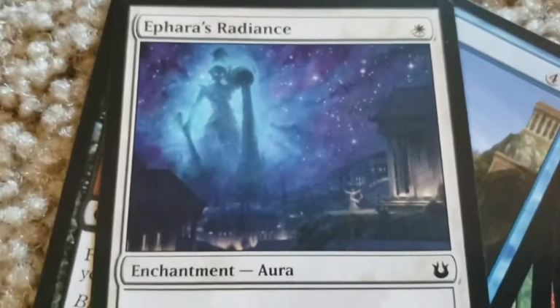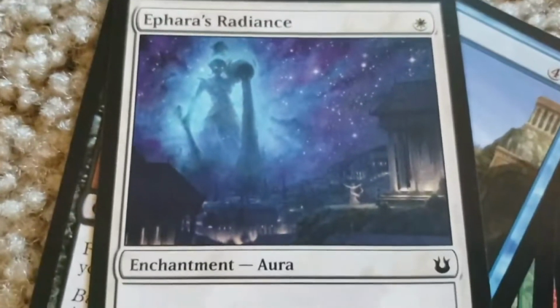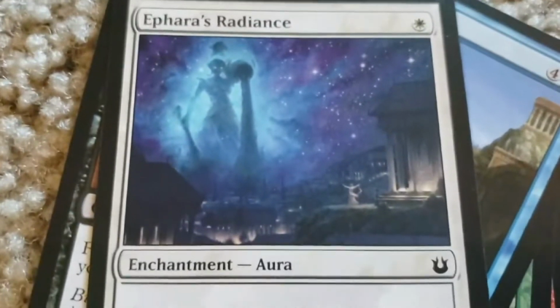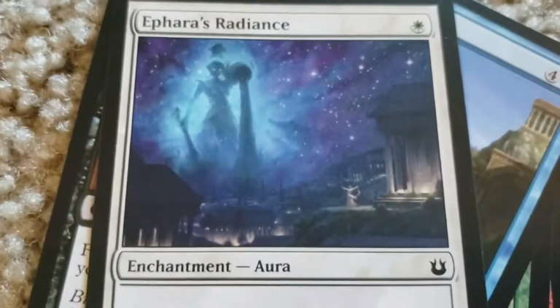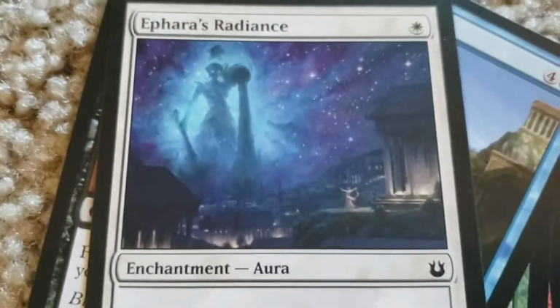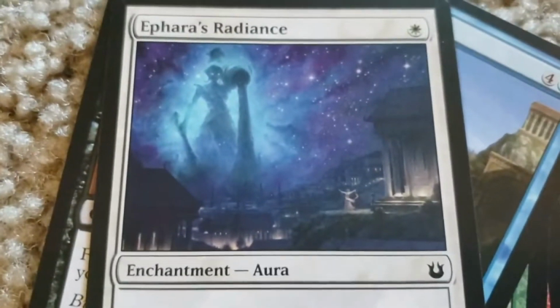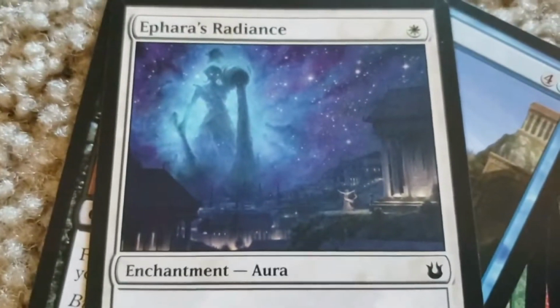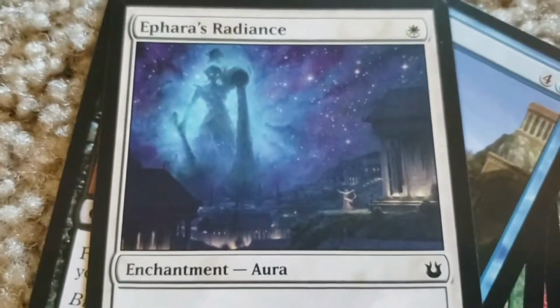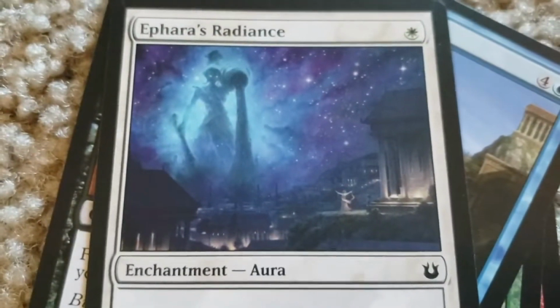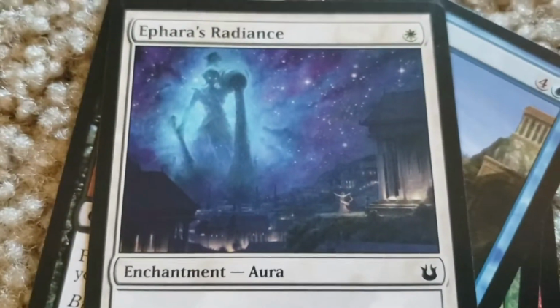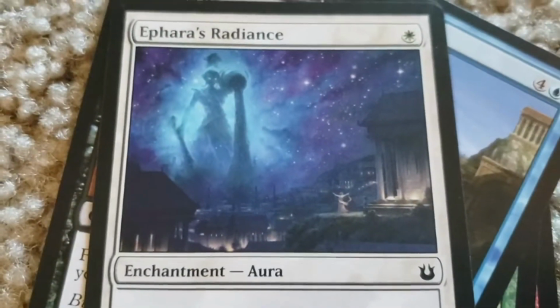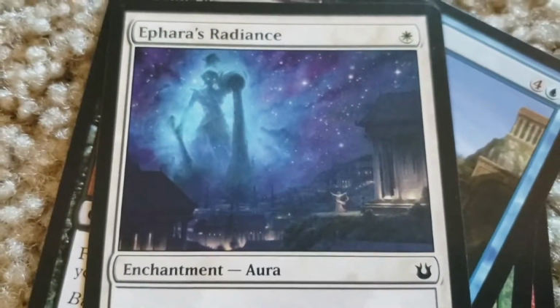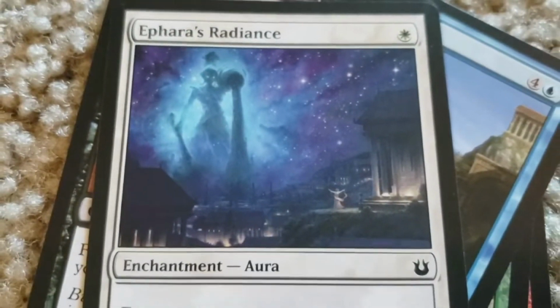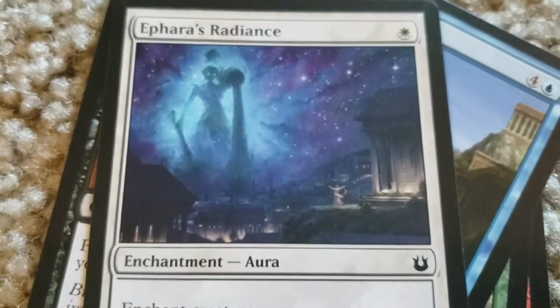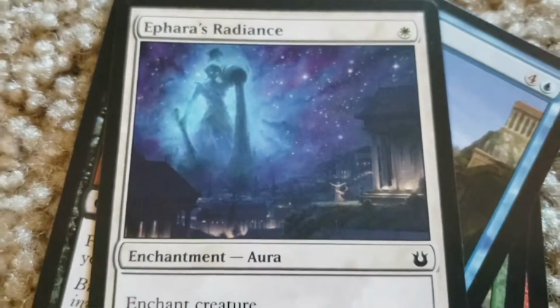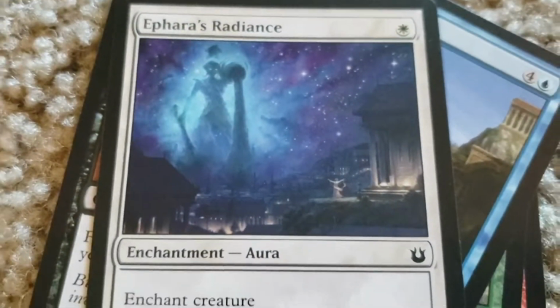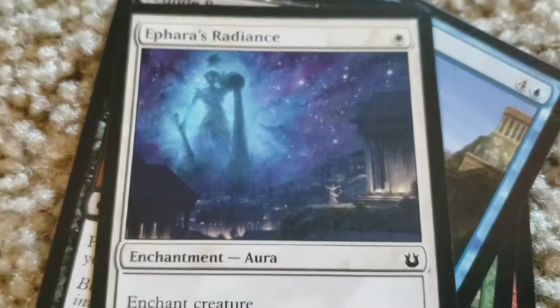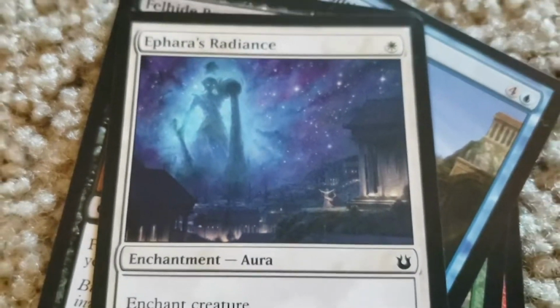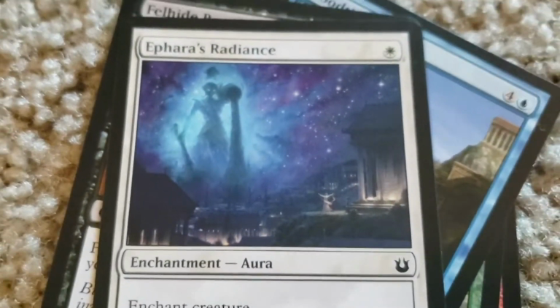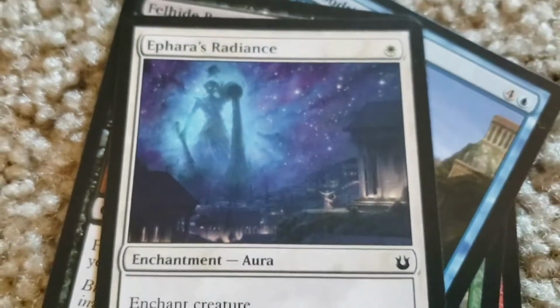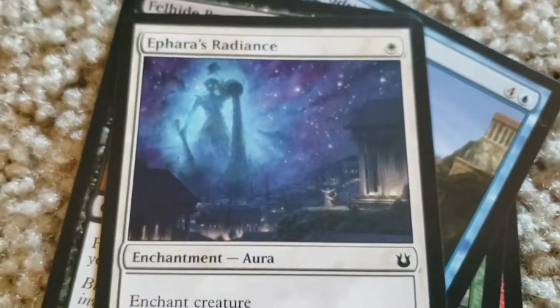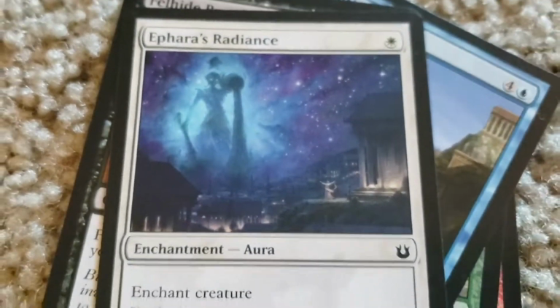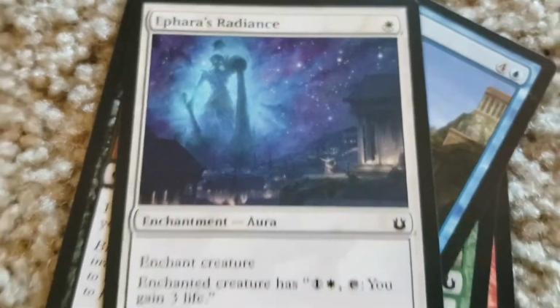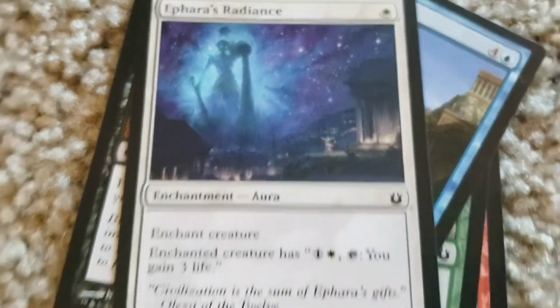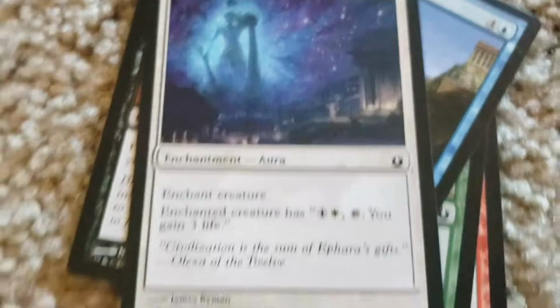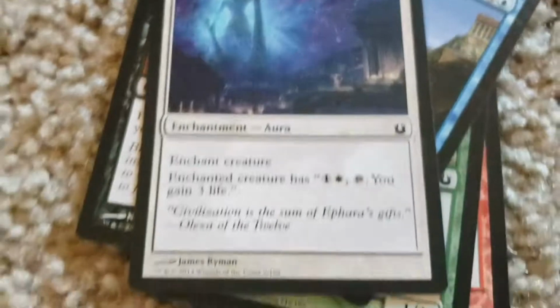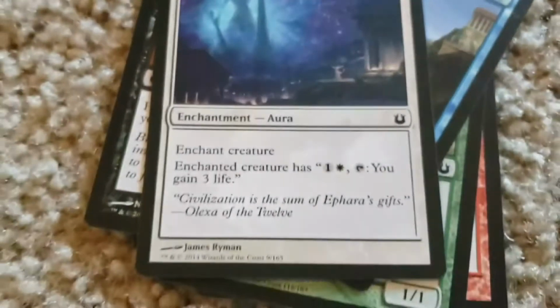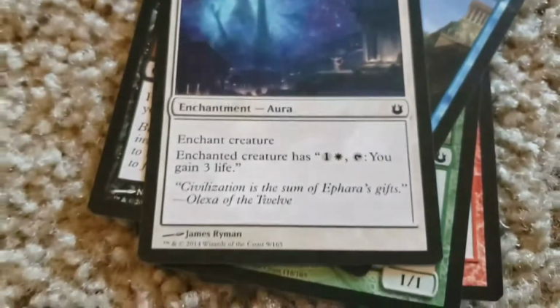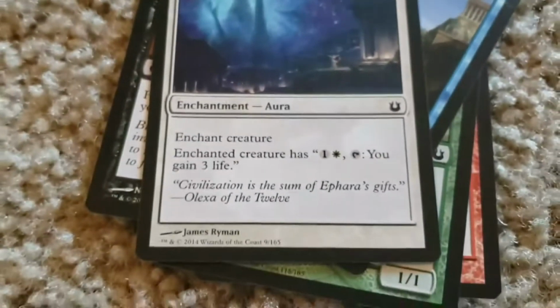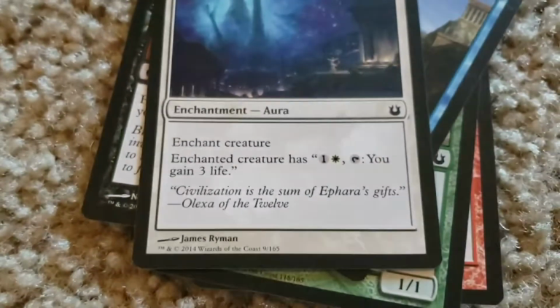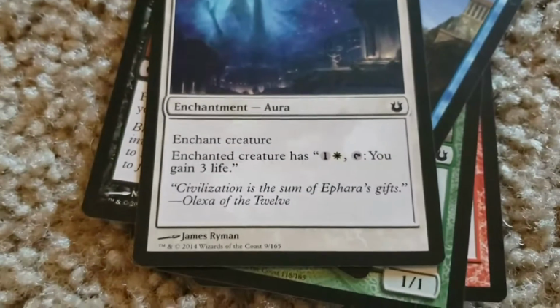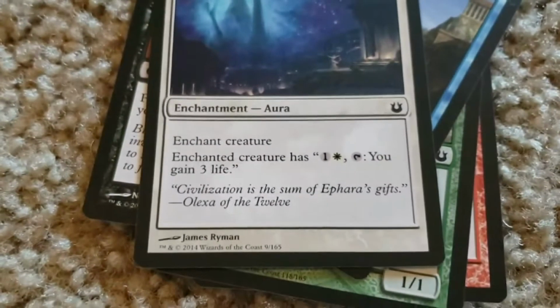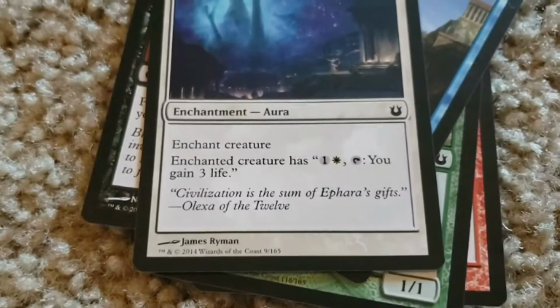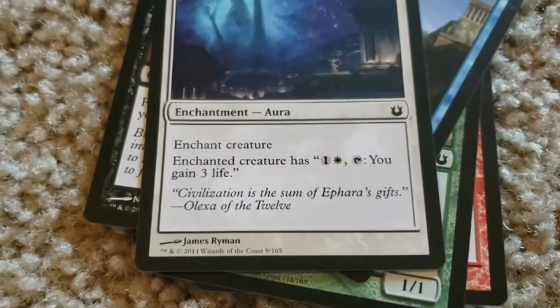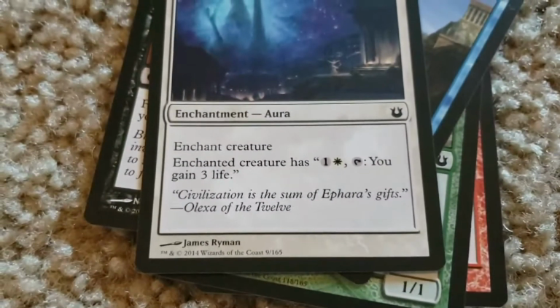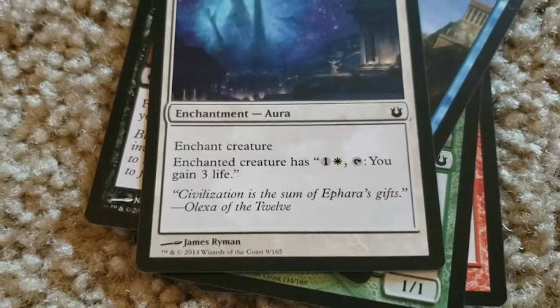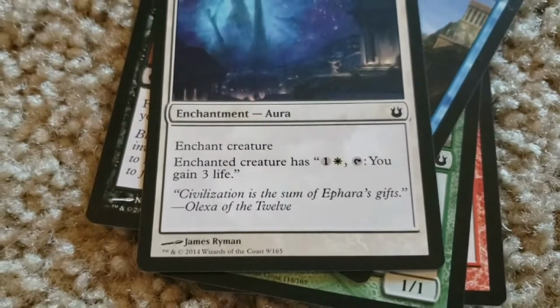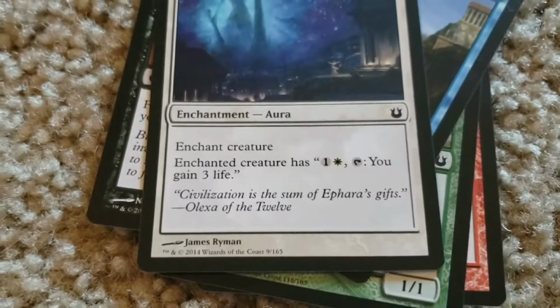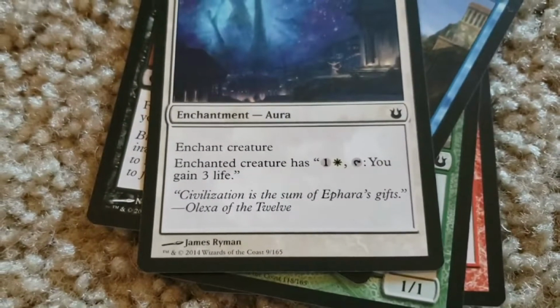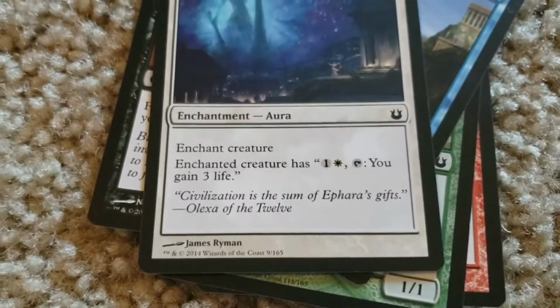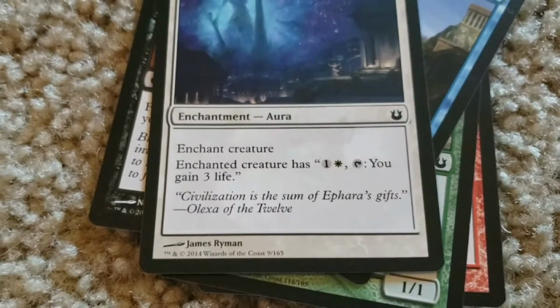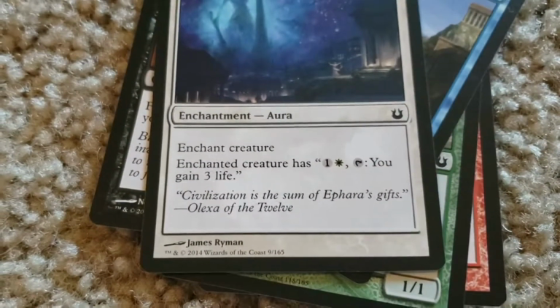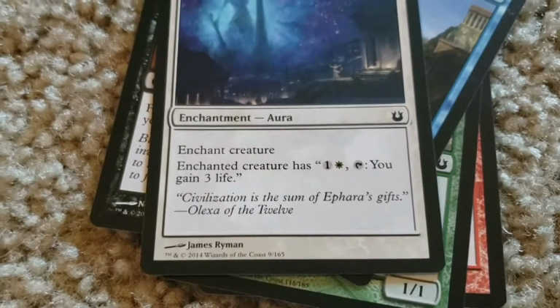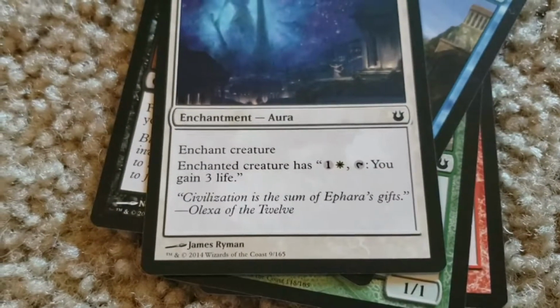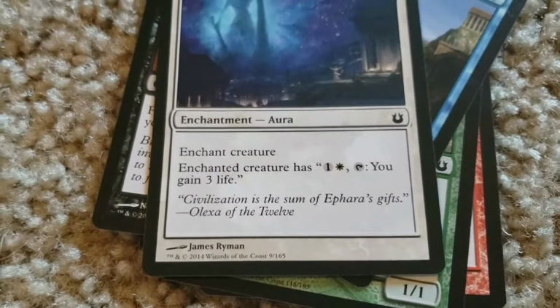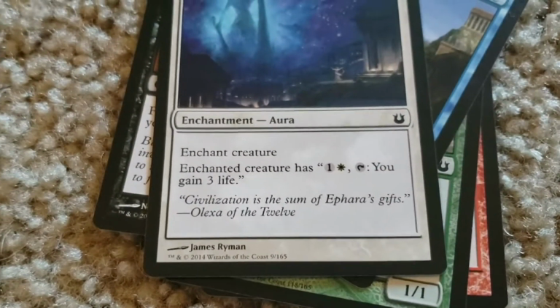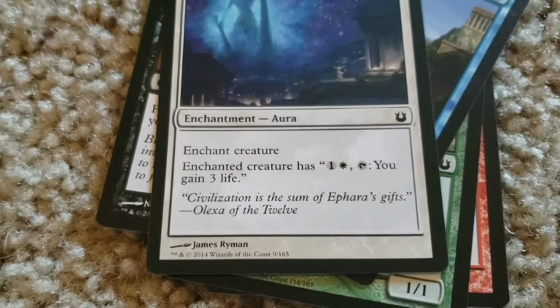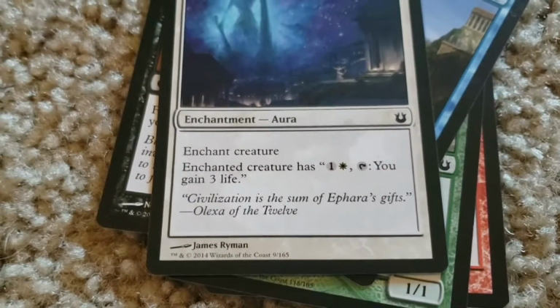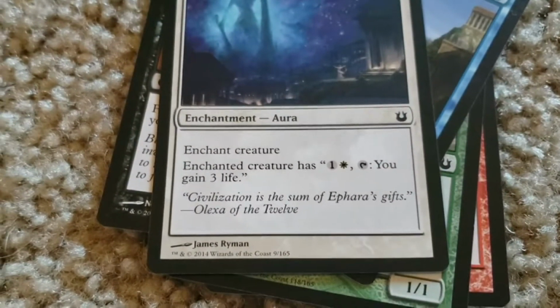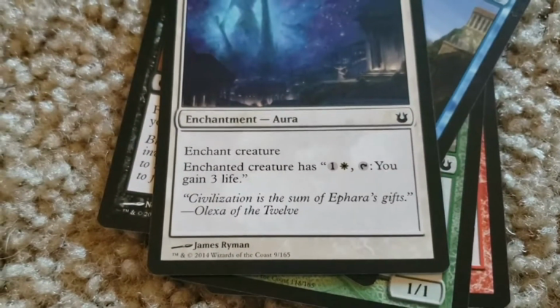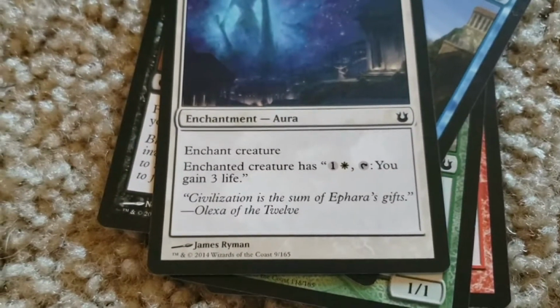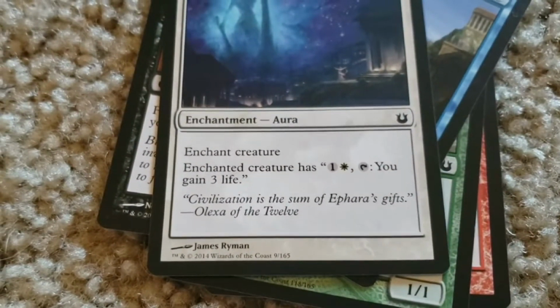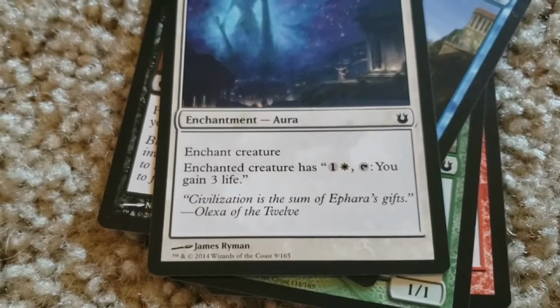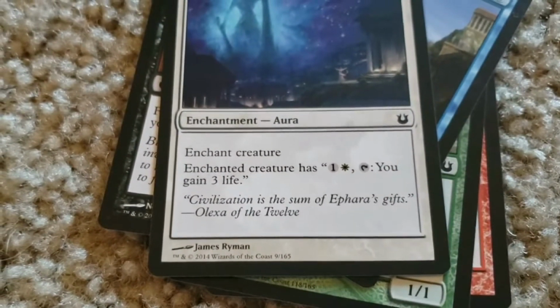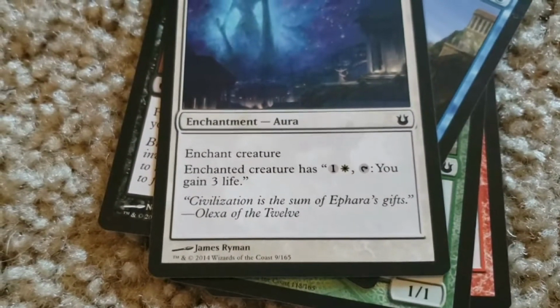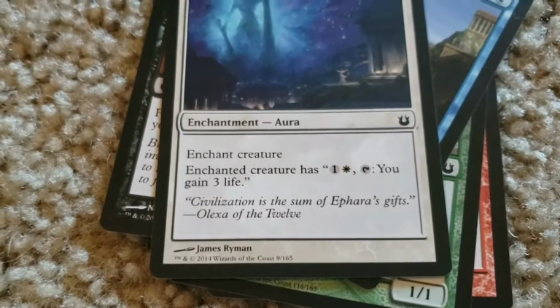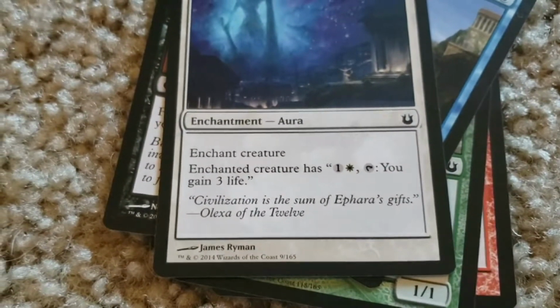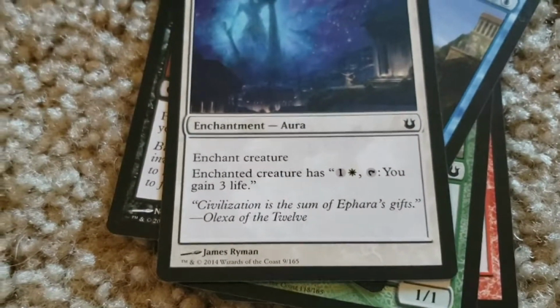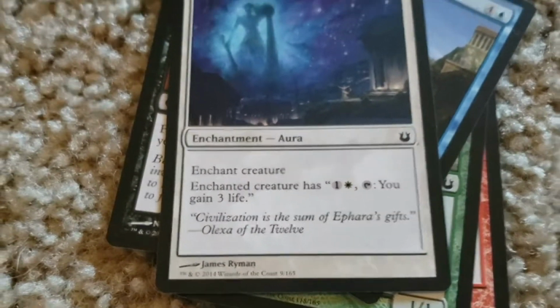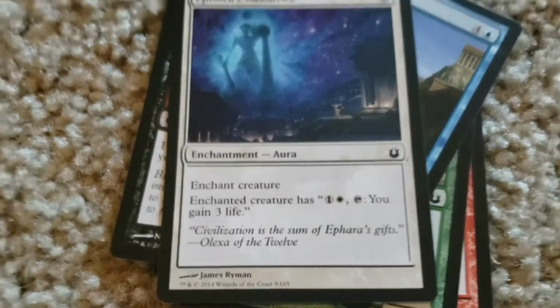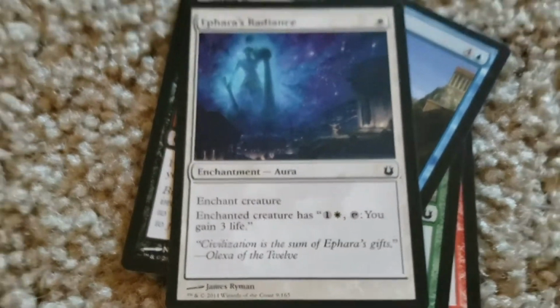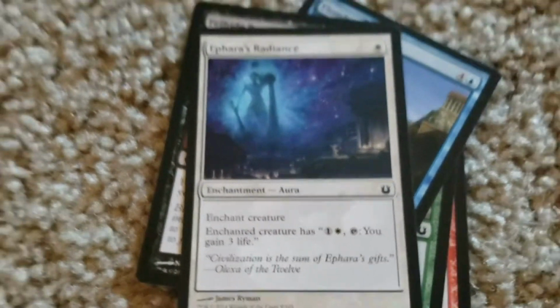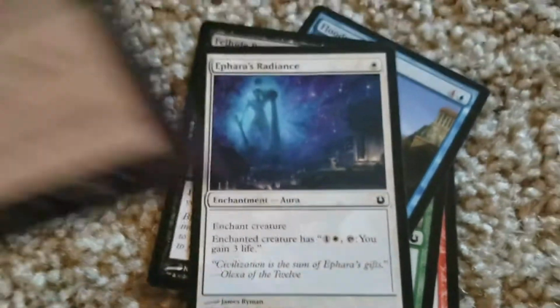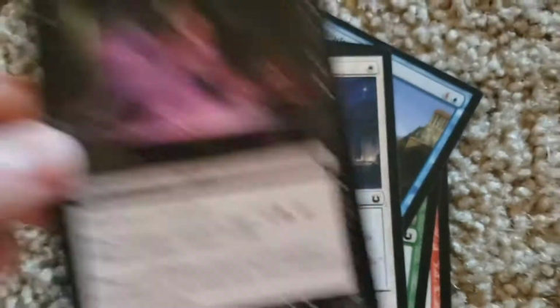Ephara's Radiance. One plains. Enchant creature. Enchanted creature has one colorless, one white. Tap this: you gain three life.